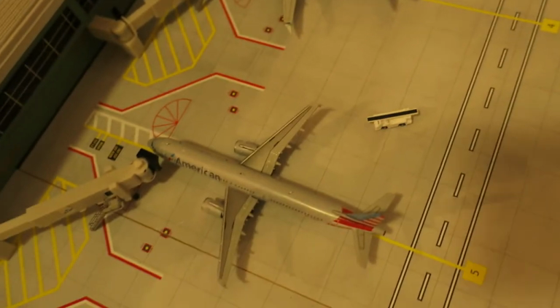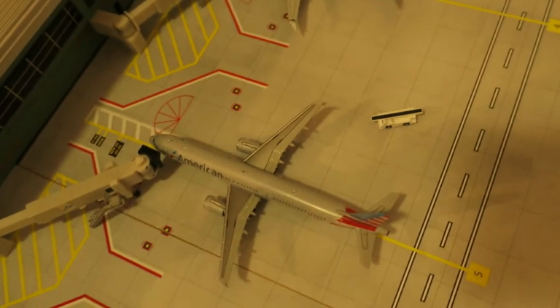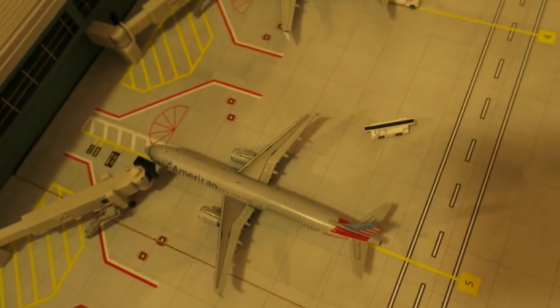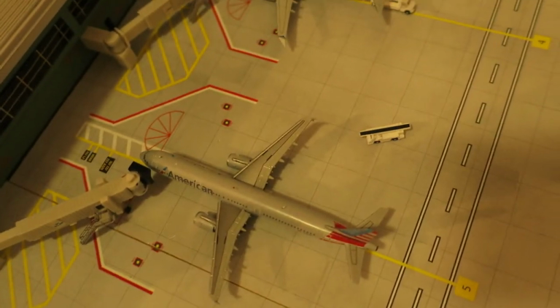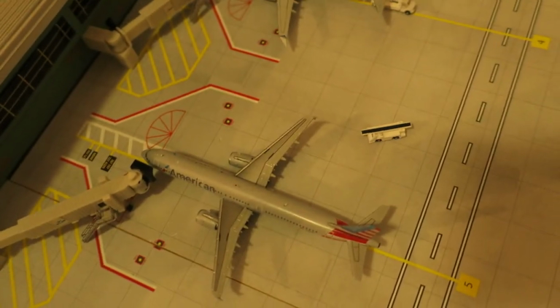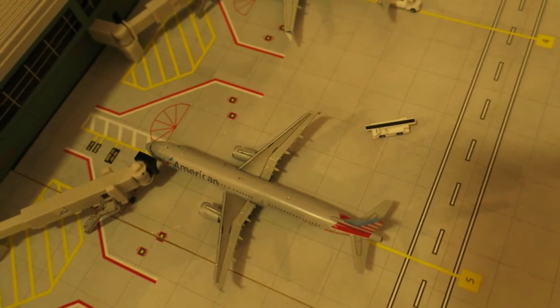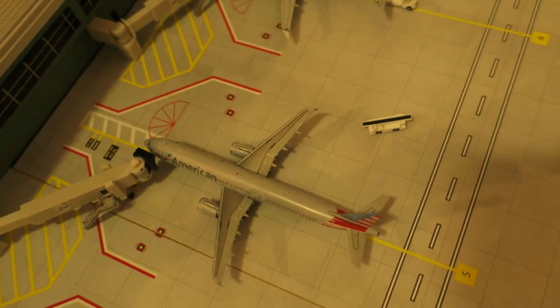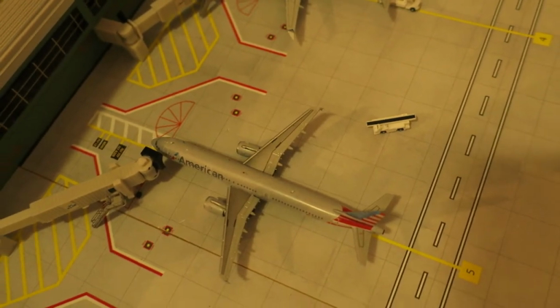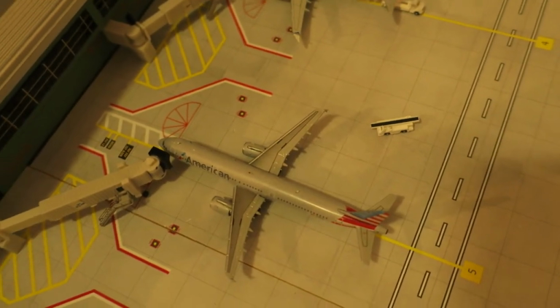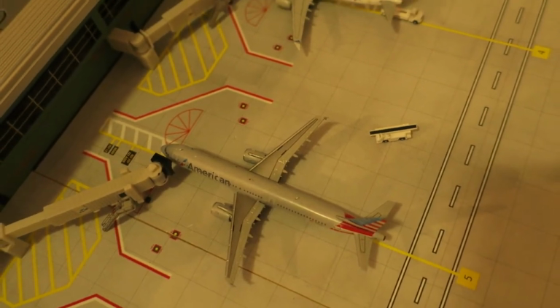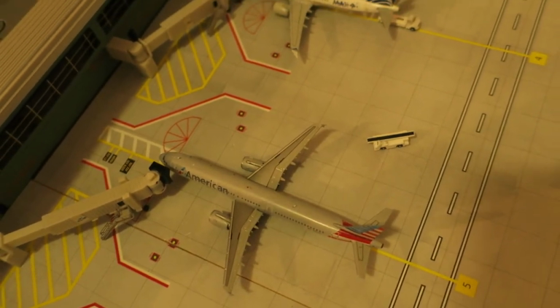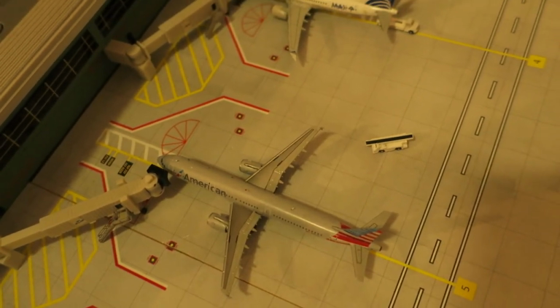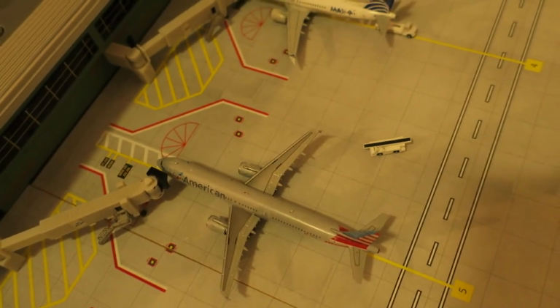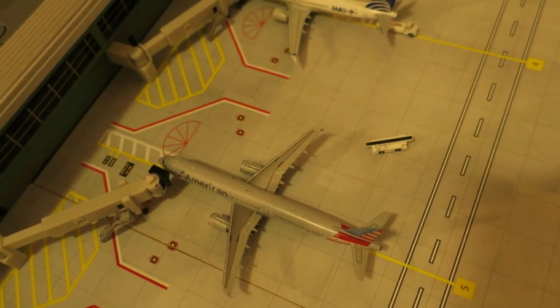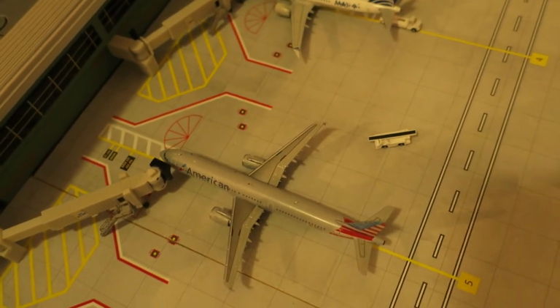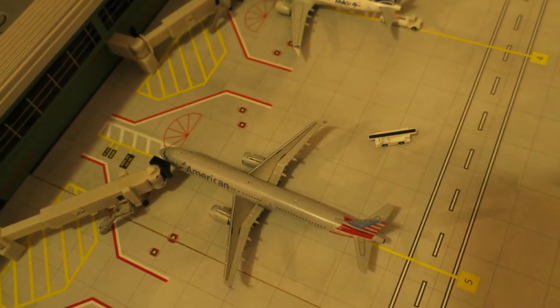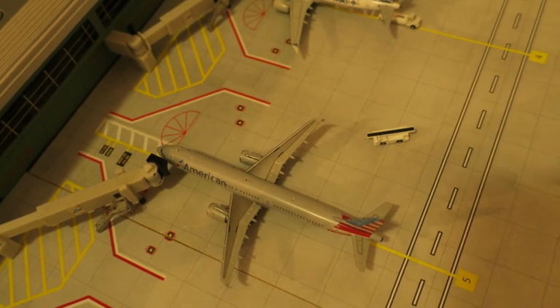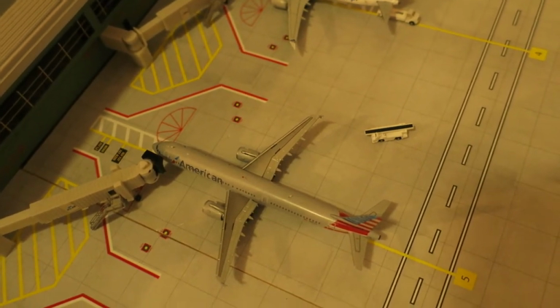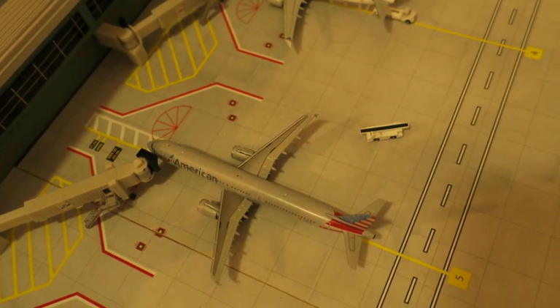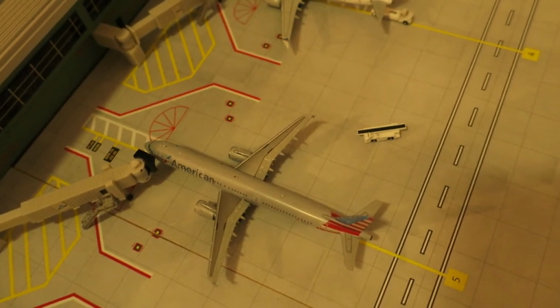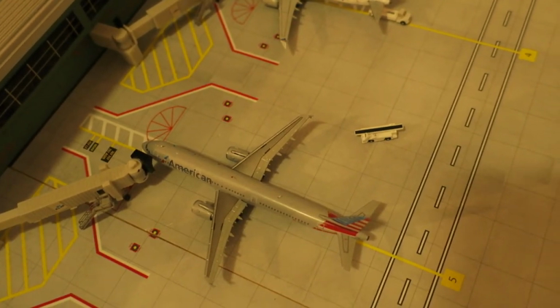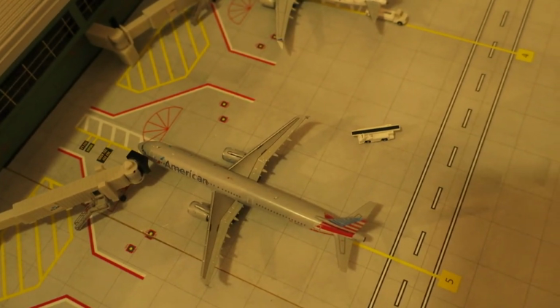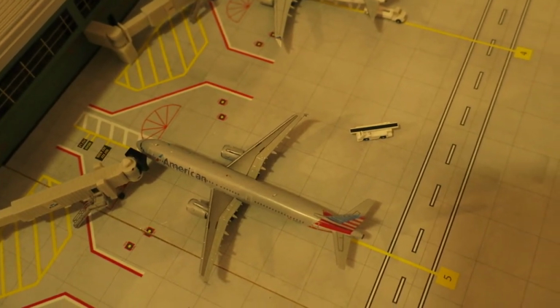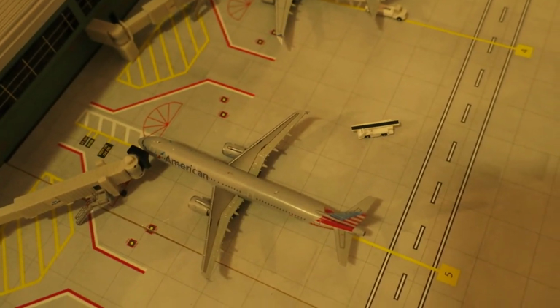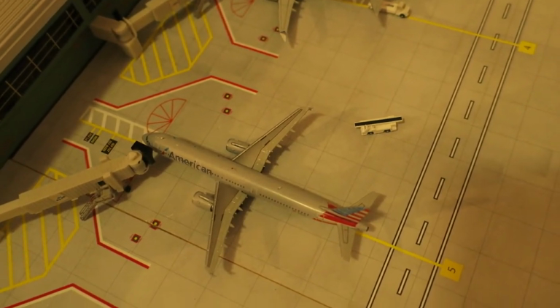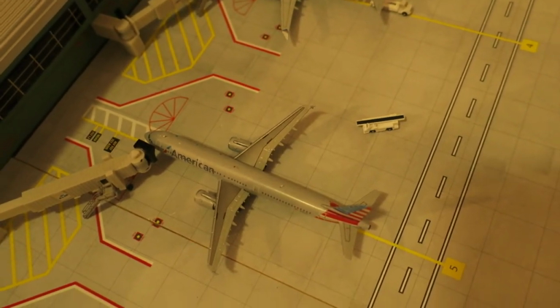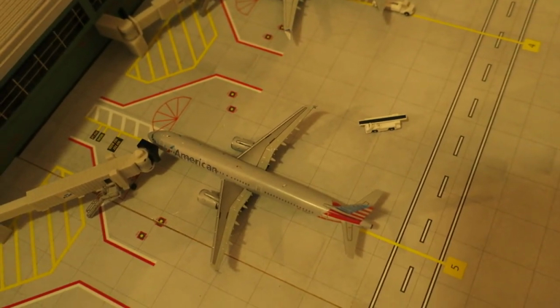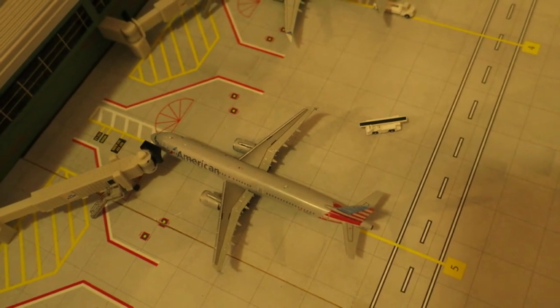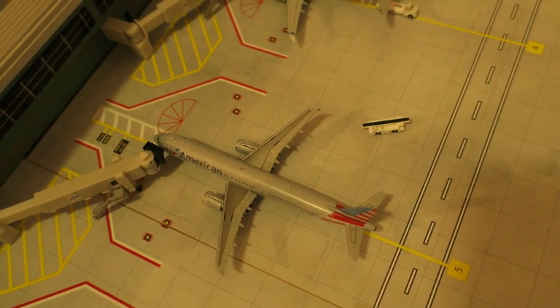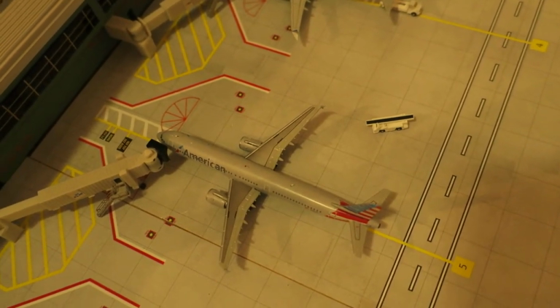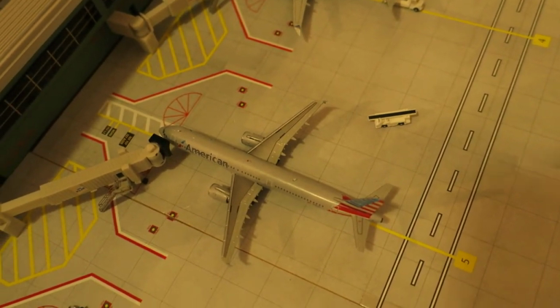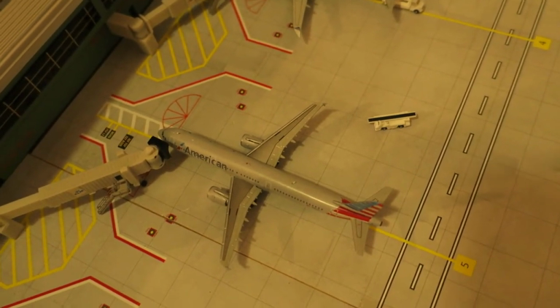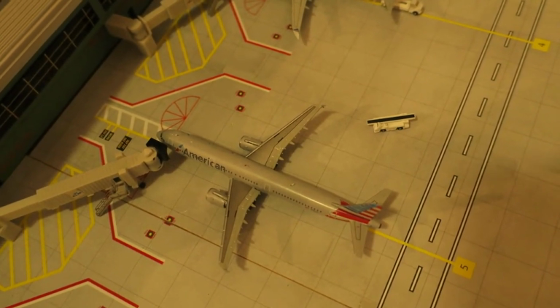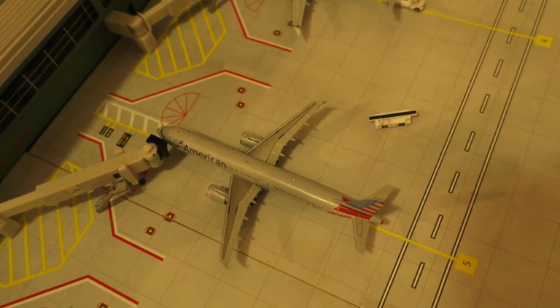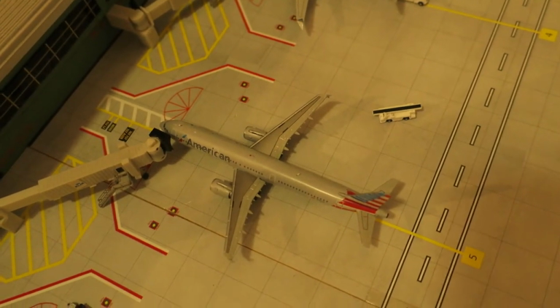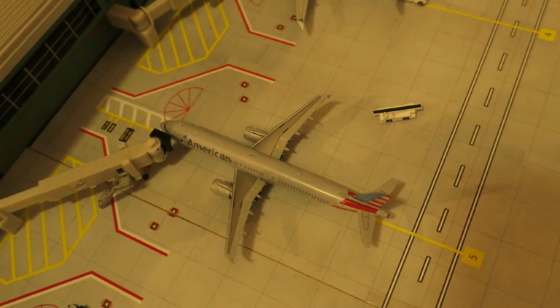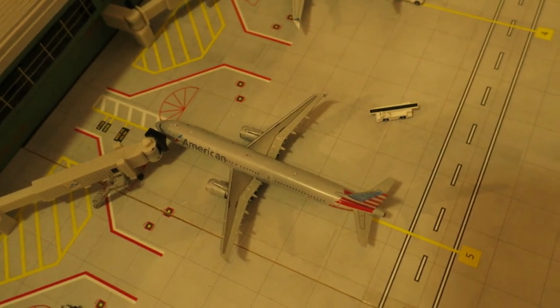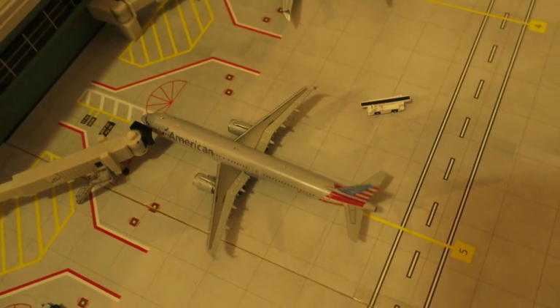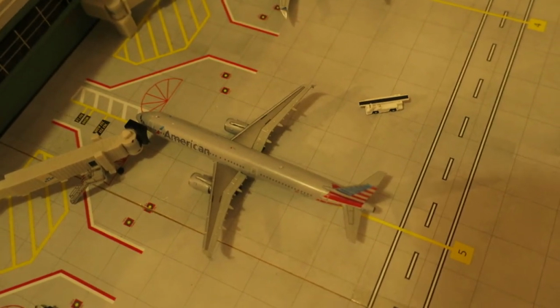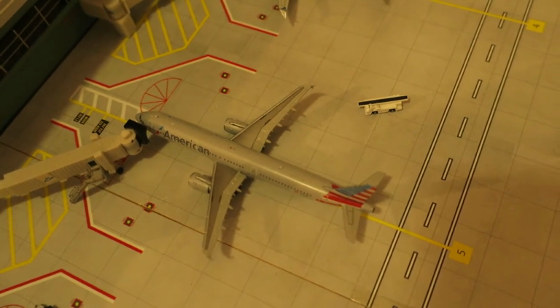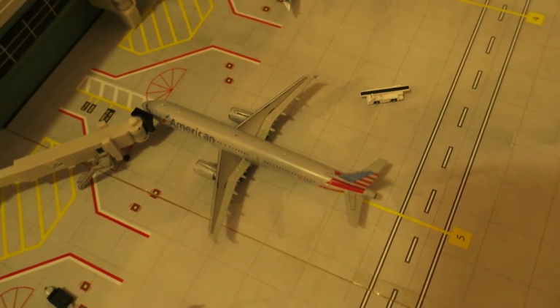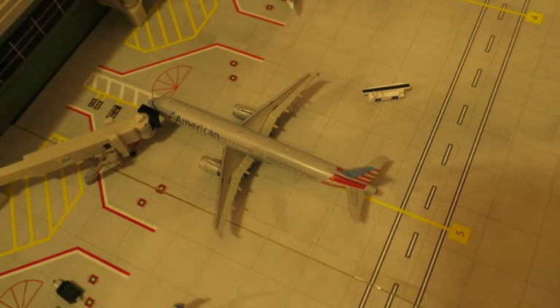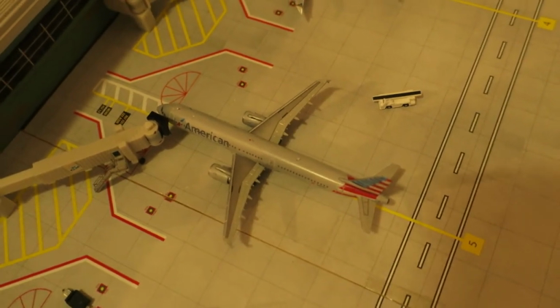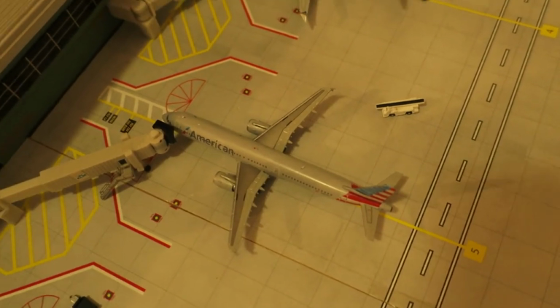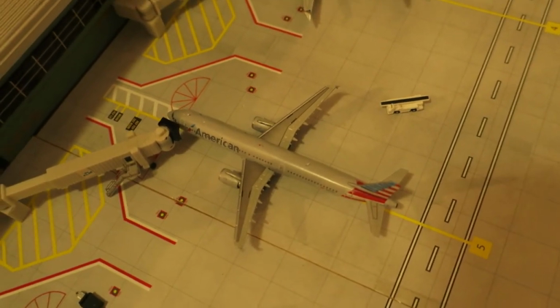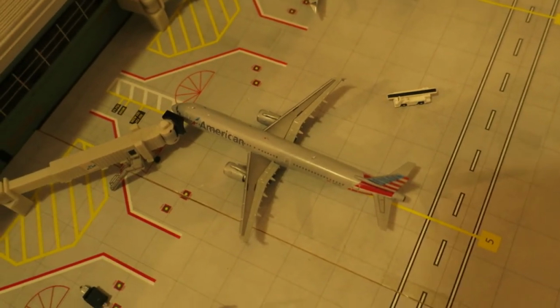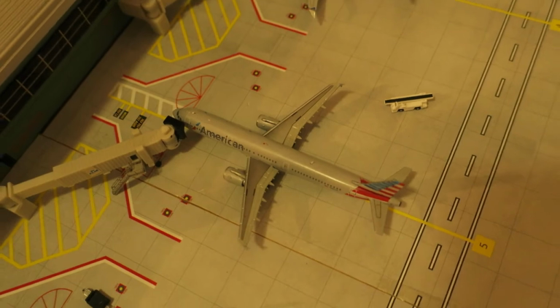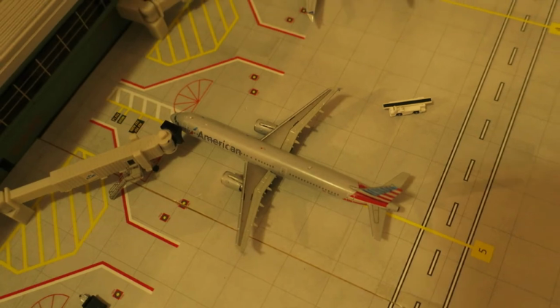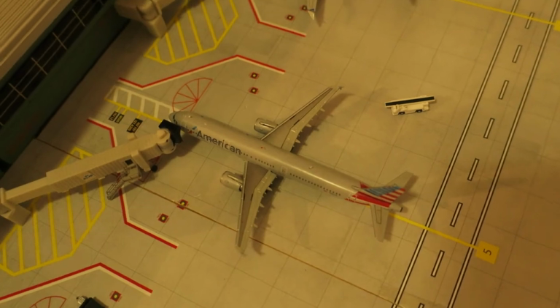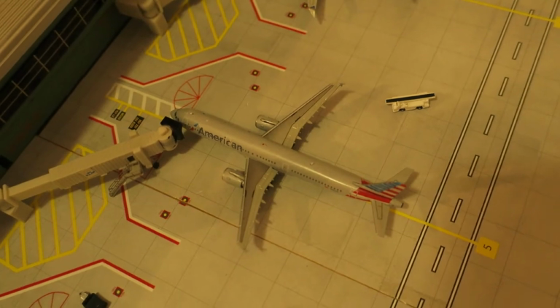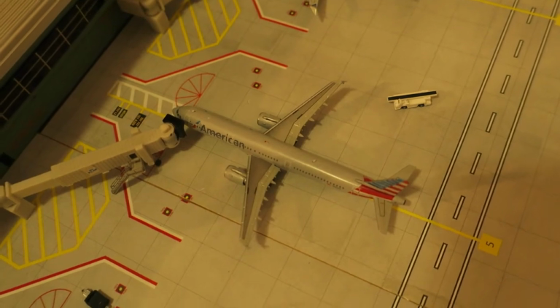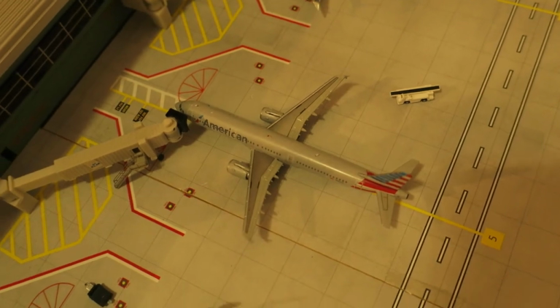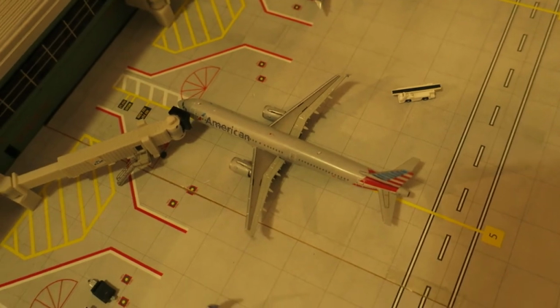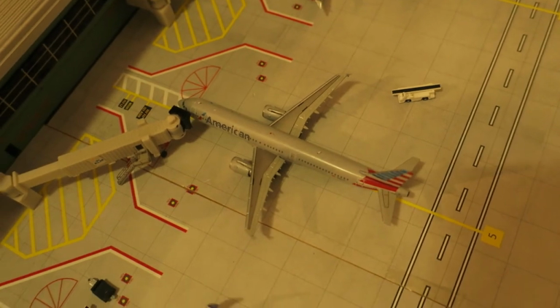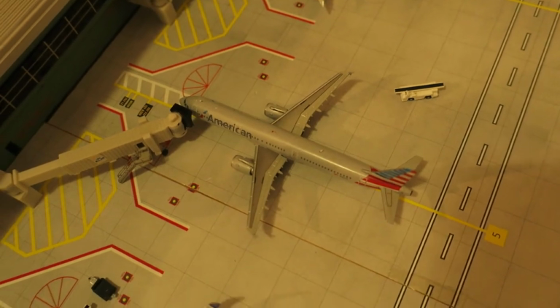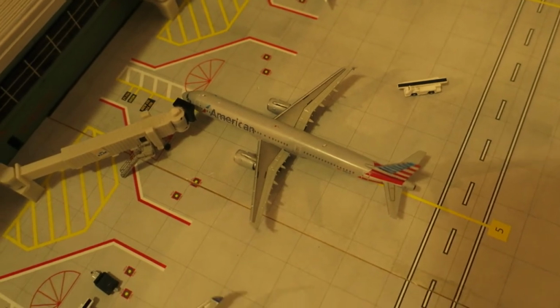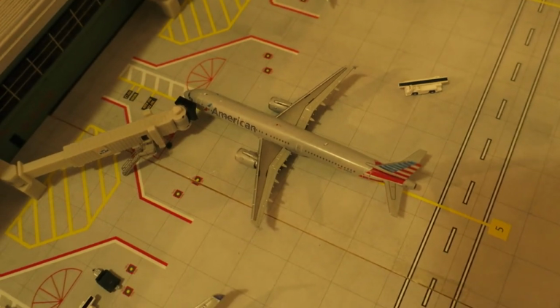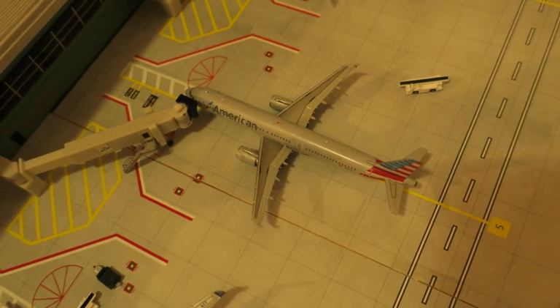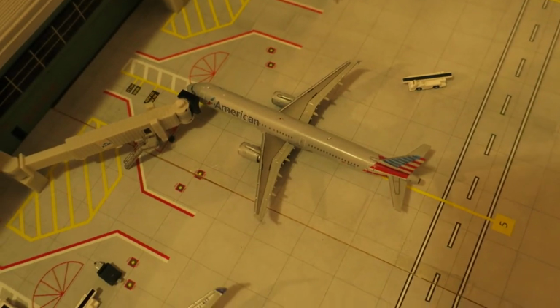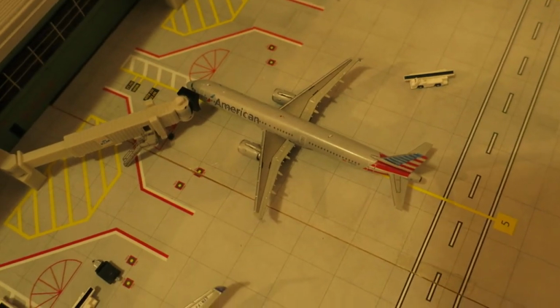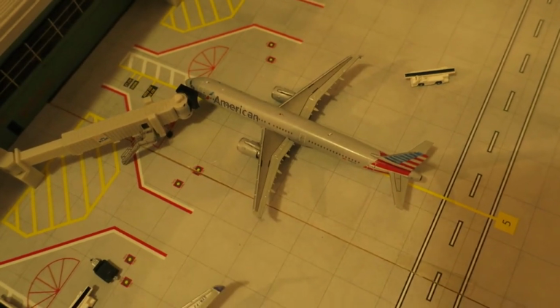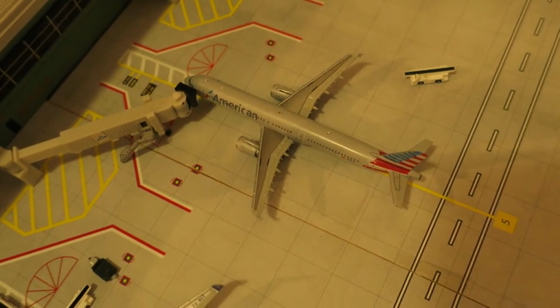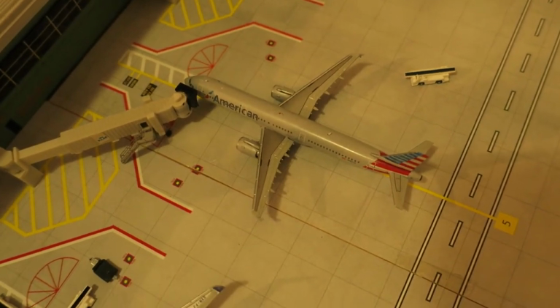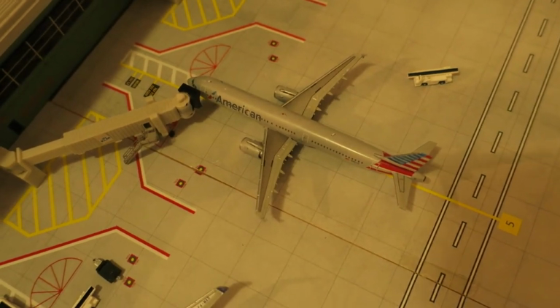Right here, just pulled into its gate — we've got American Airlines Airbus A321. Originated from JFK, will depart to Philadelphia.